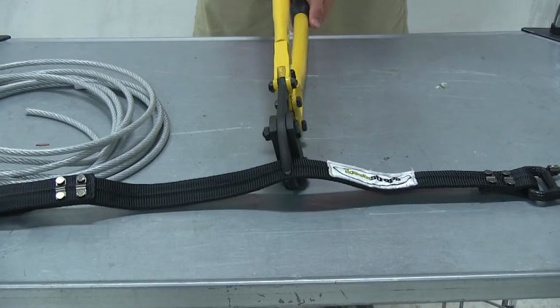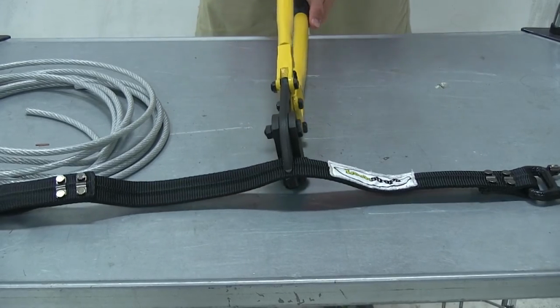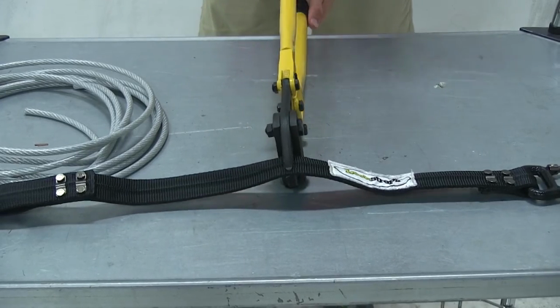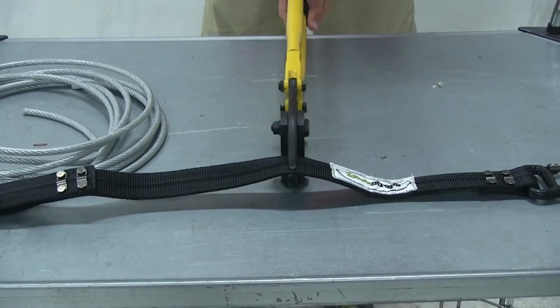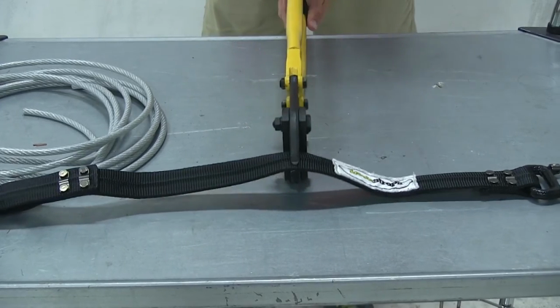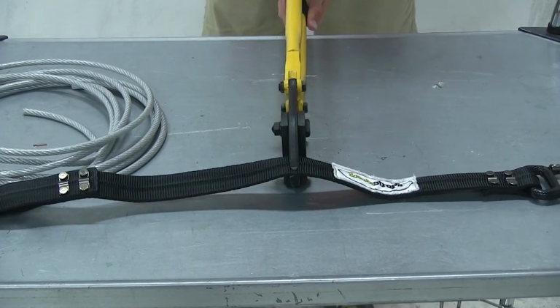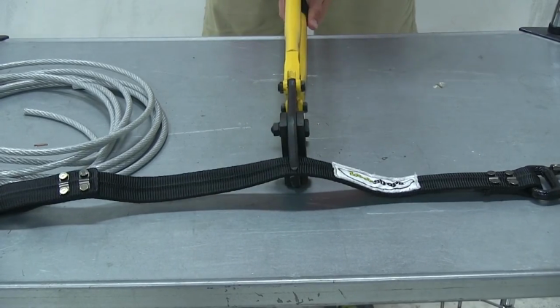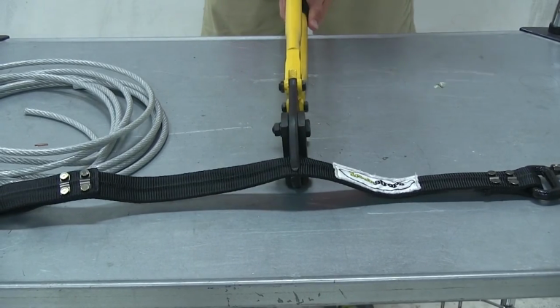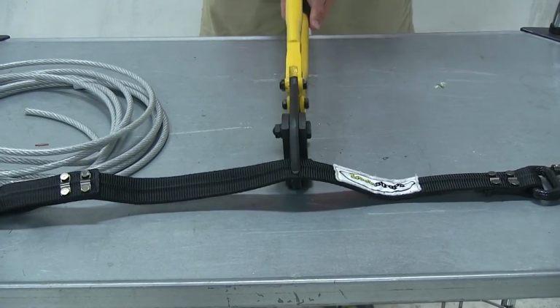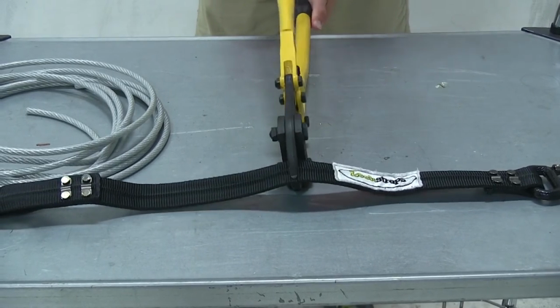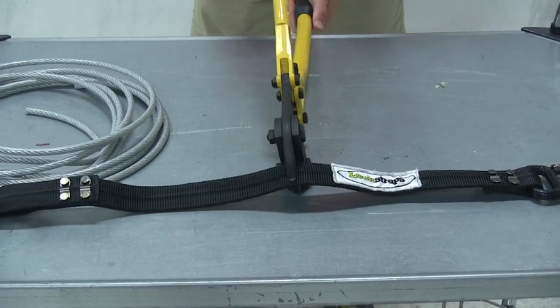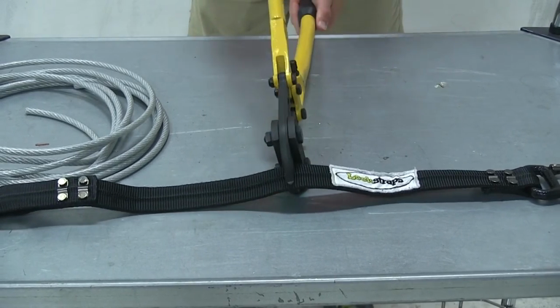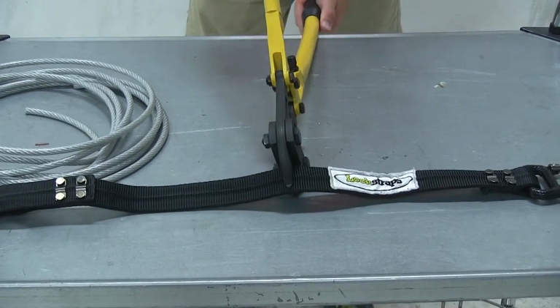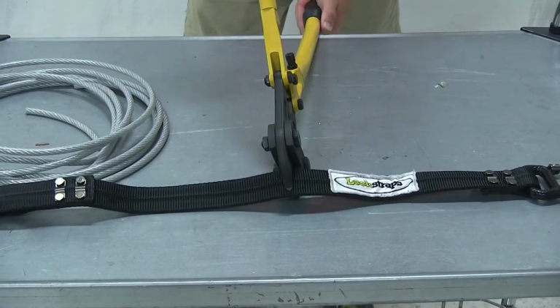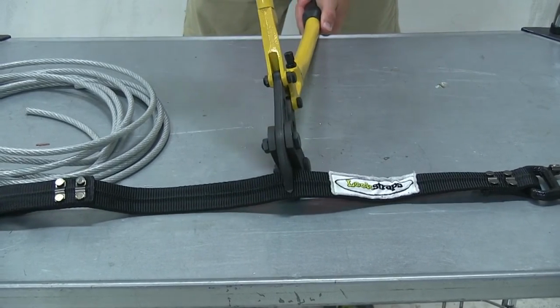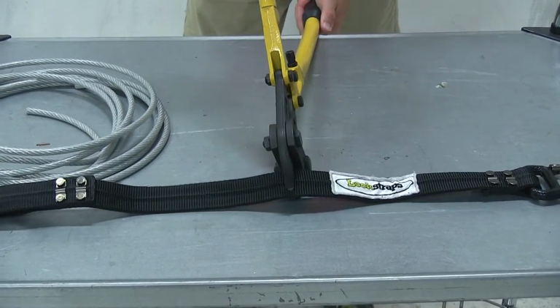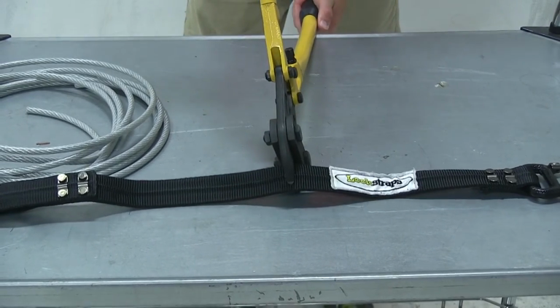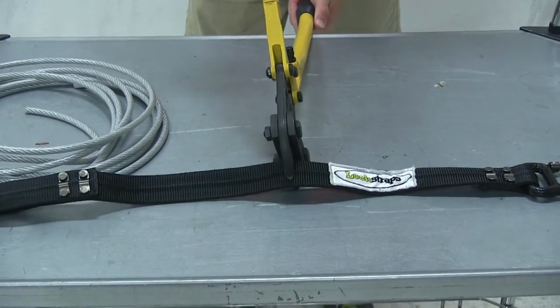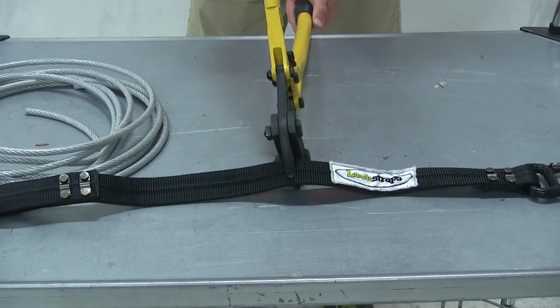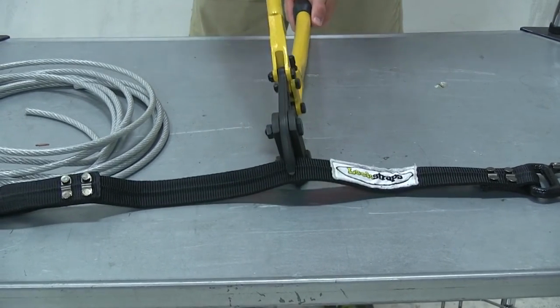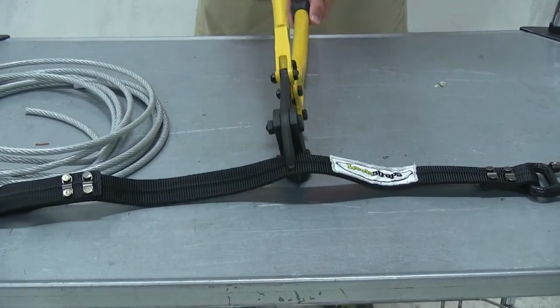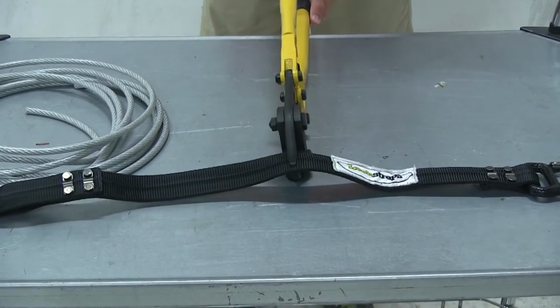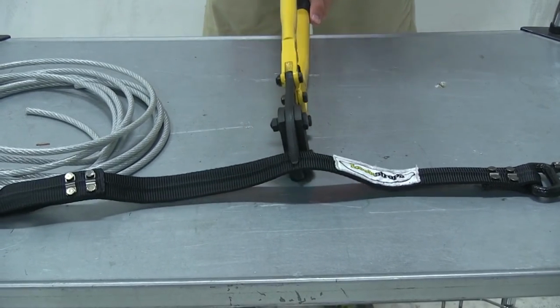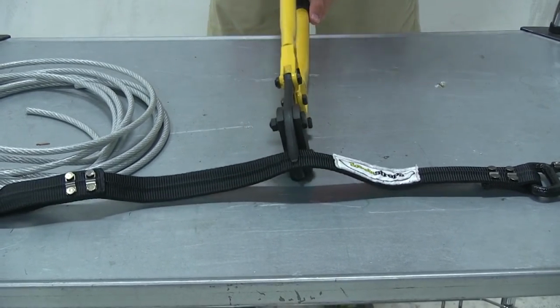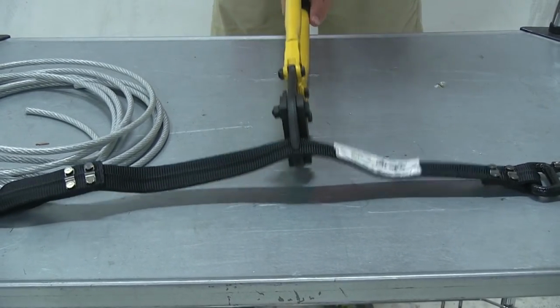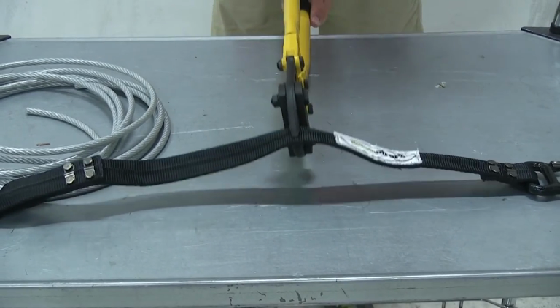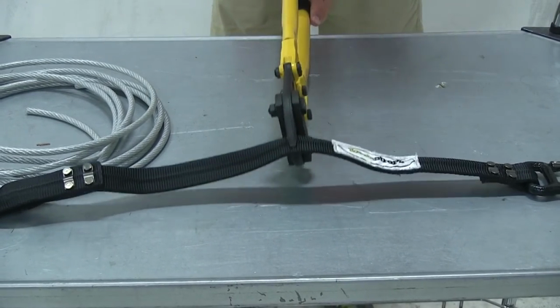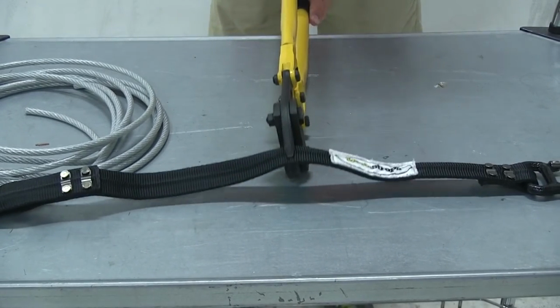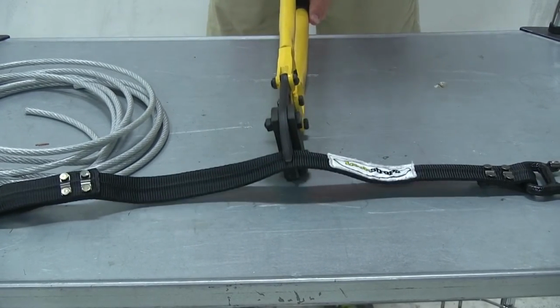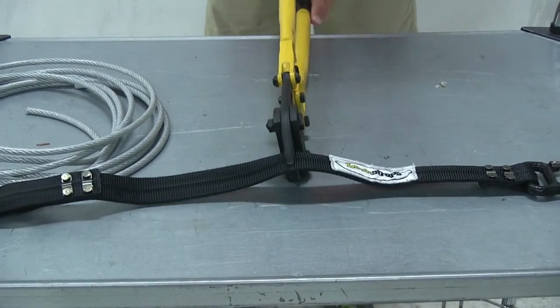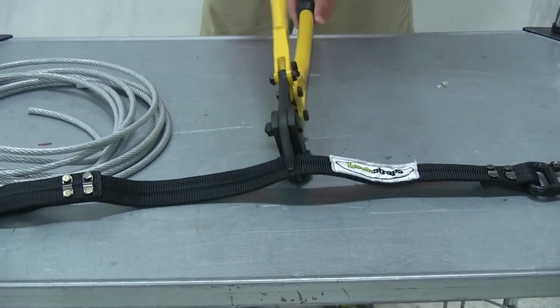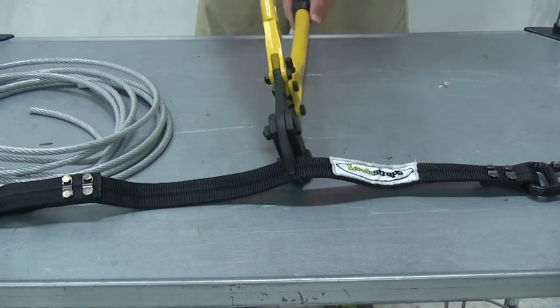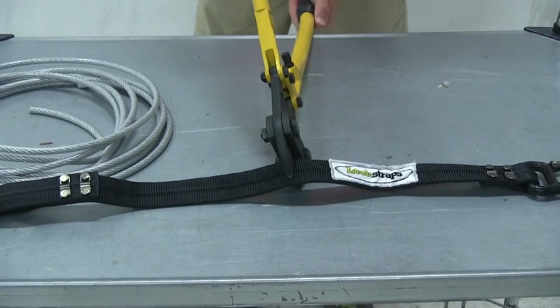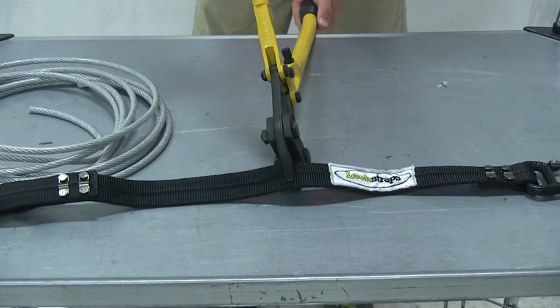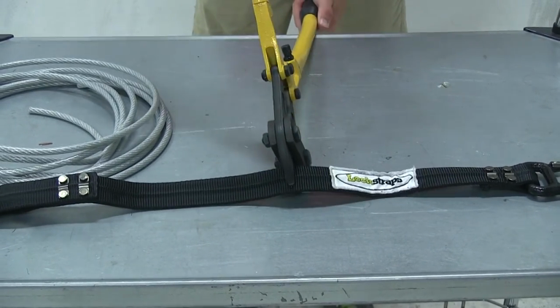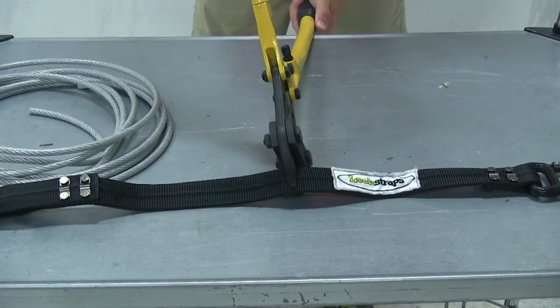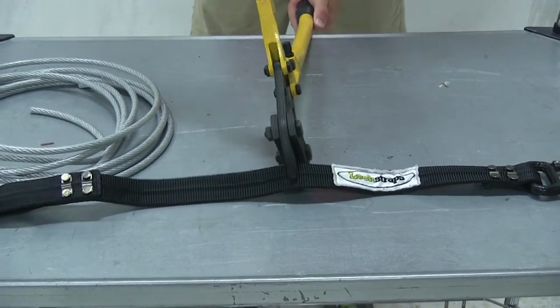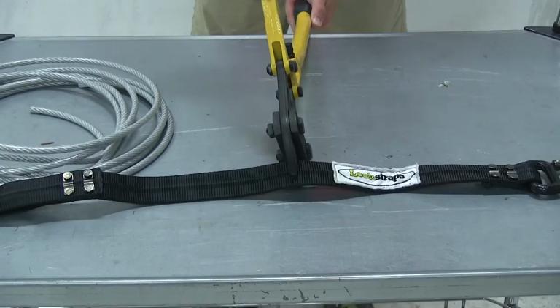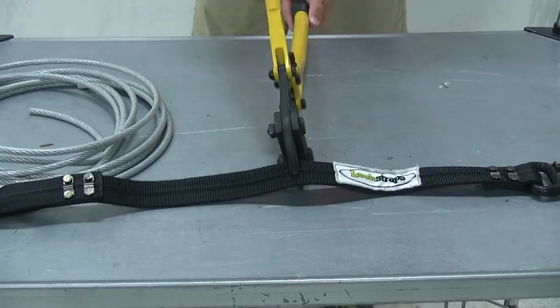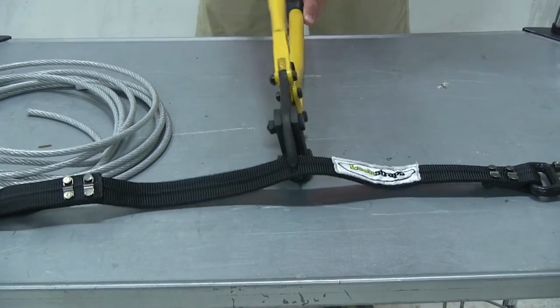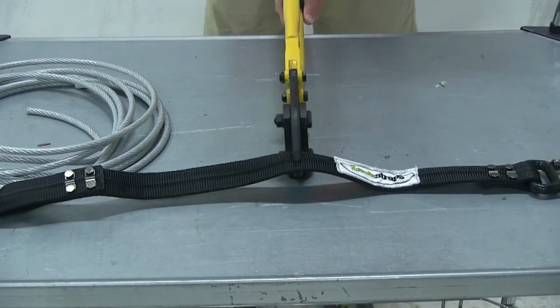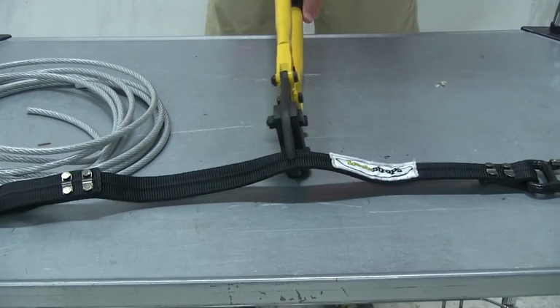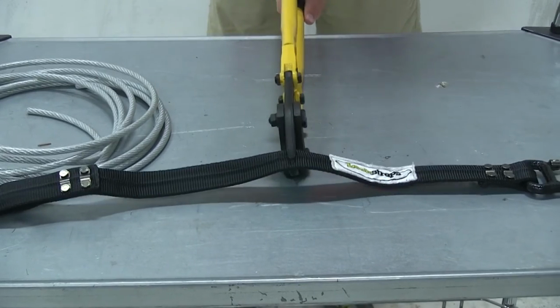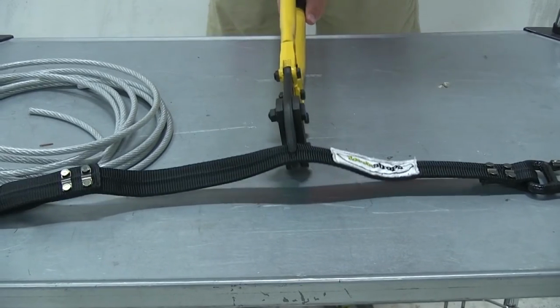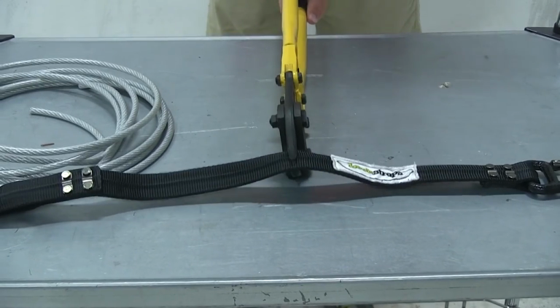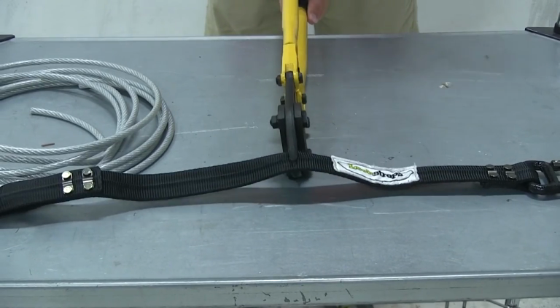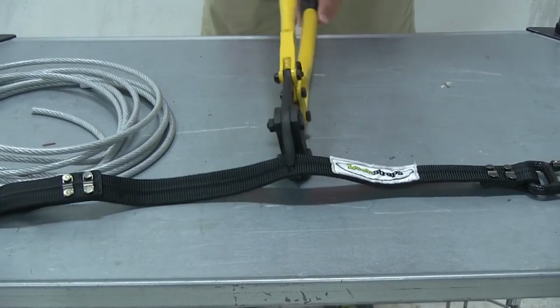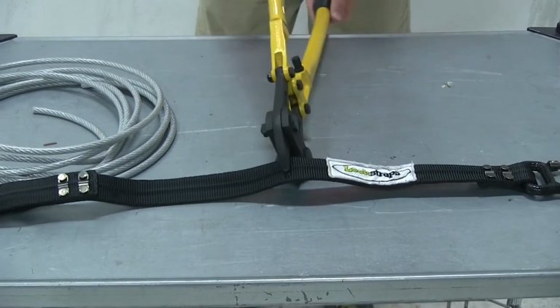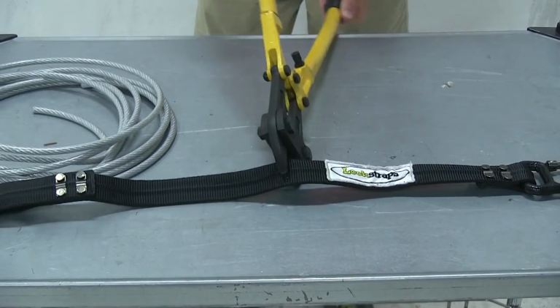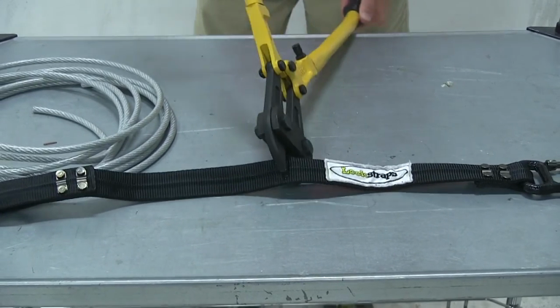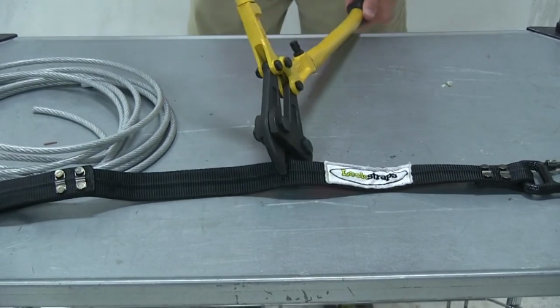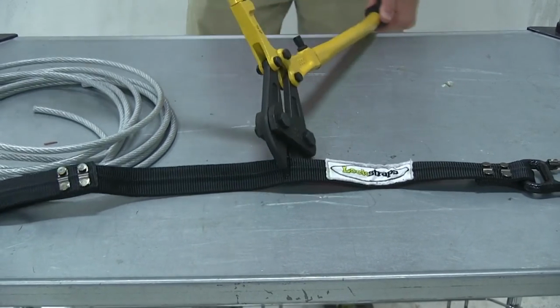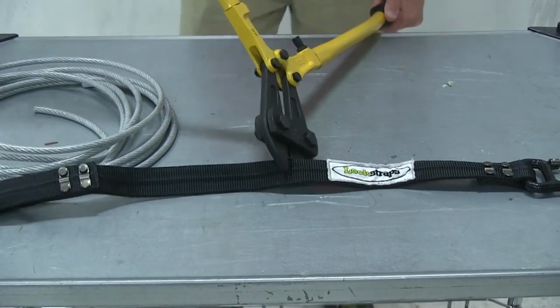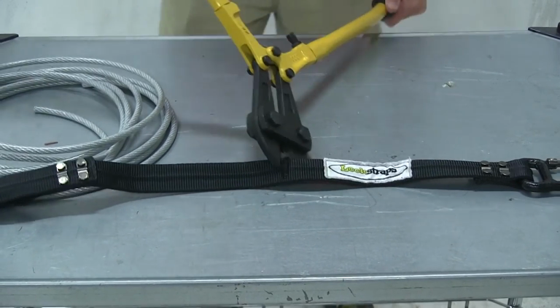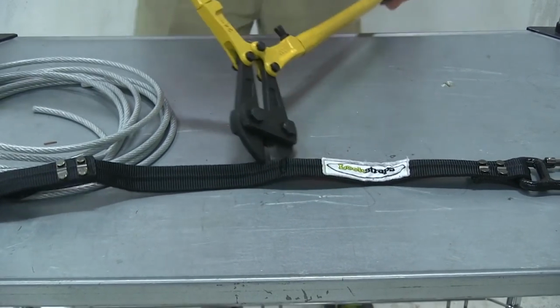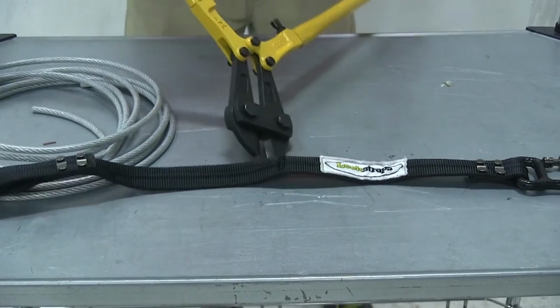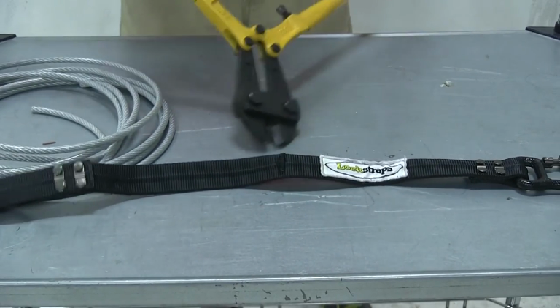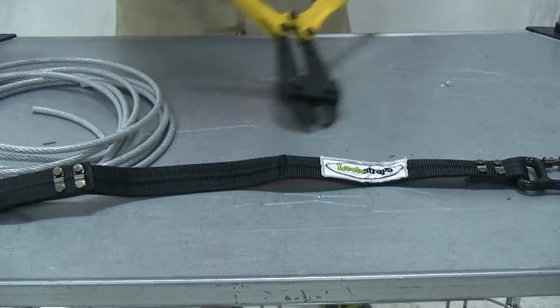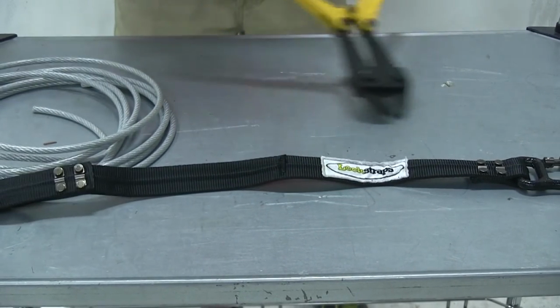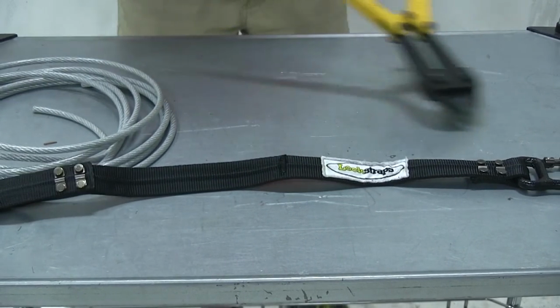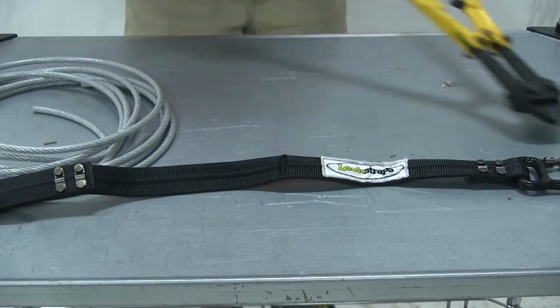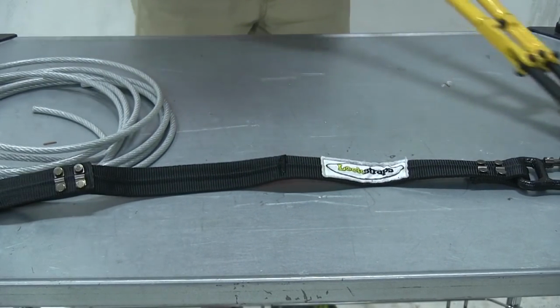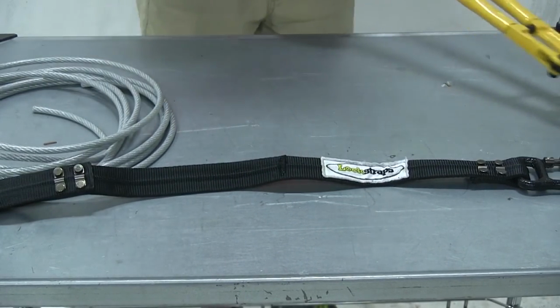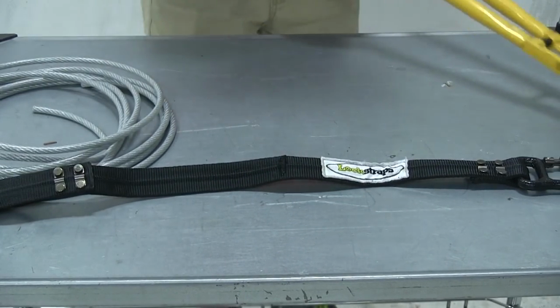And with that, this will complete today's quick demonstration of the strength and durability of the Lock Straps nylon coated locking cable strap.